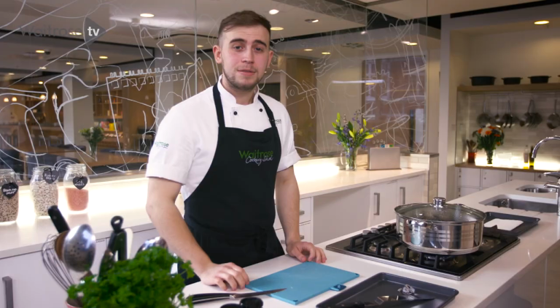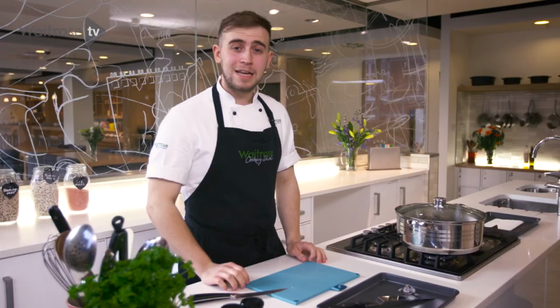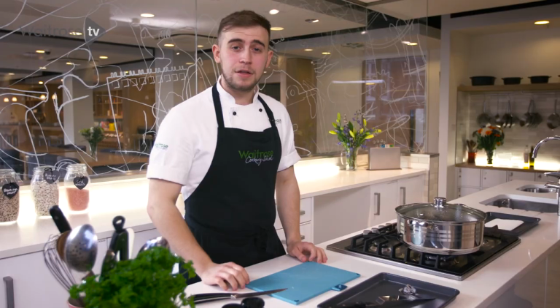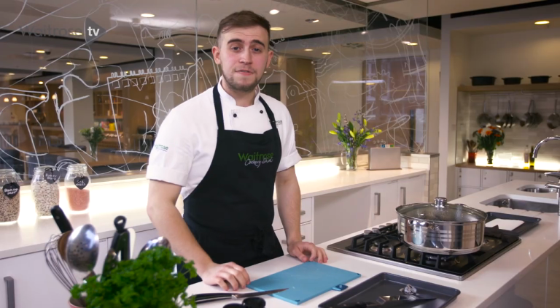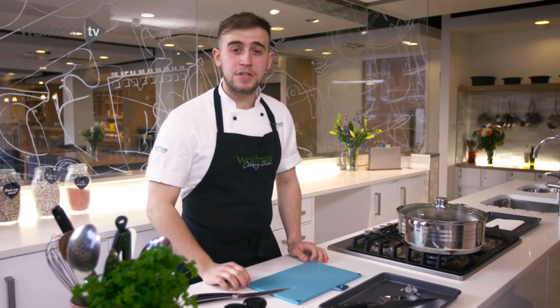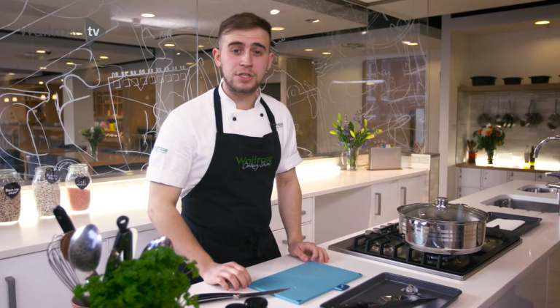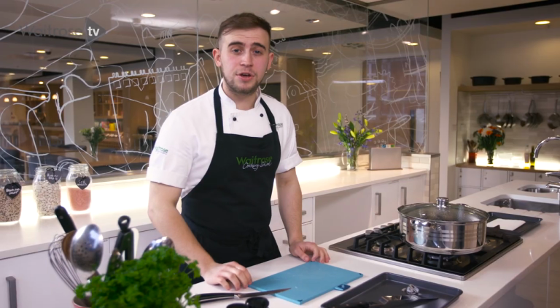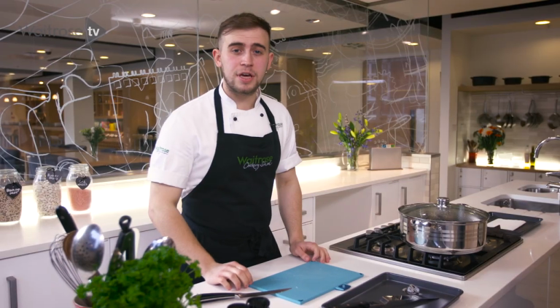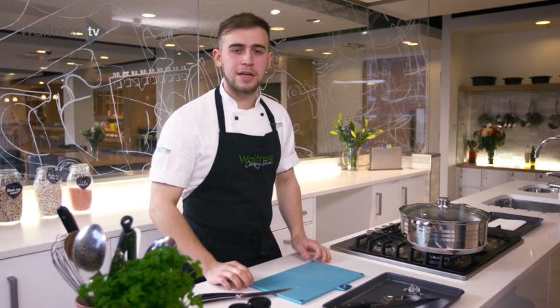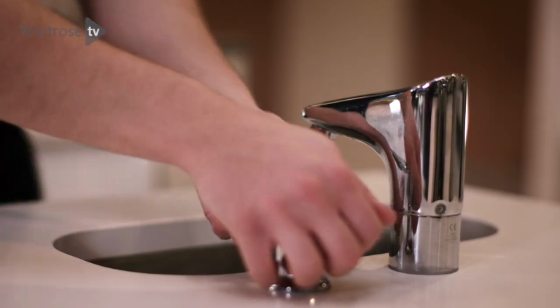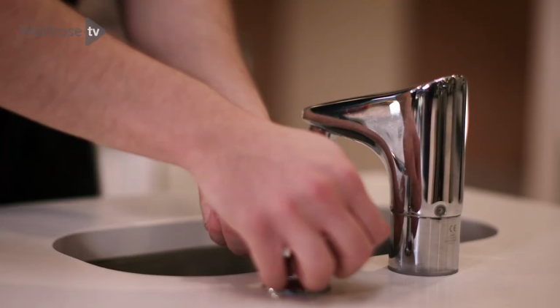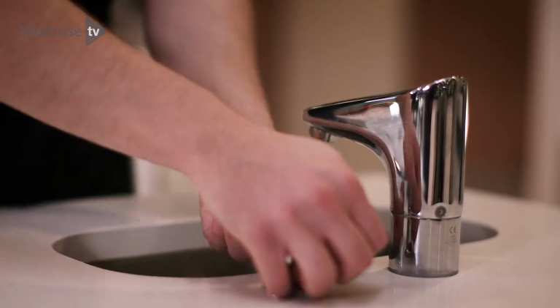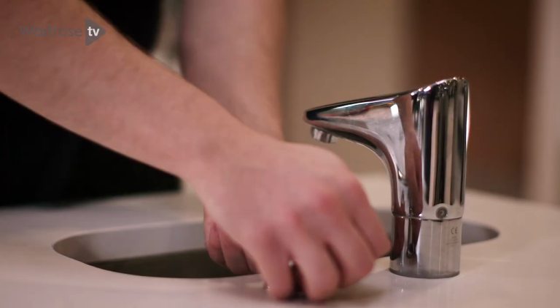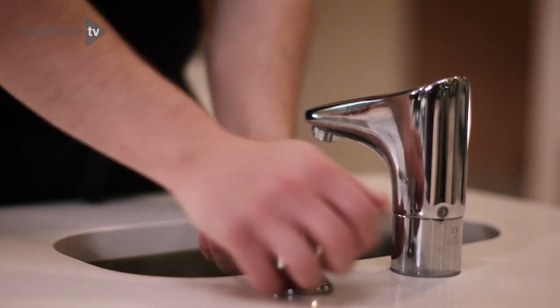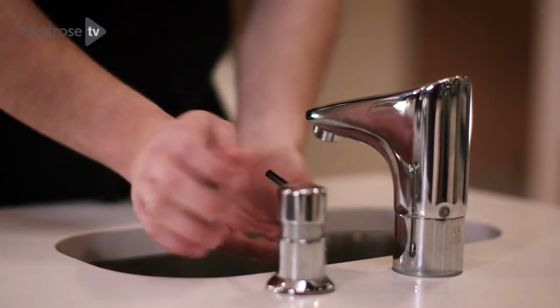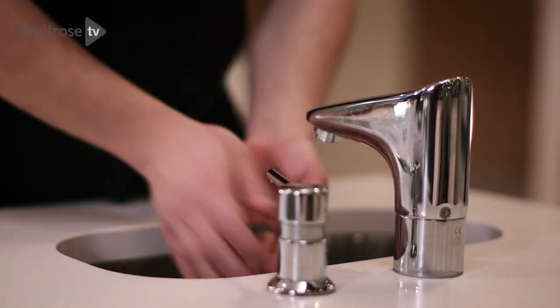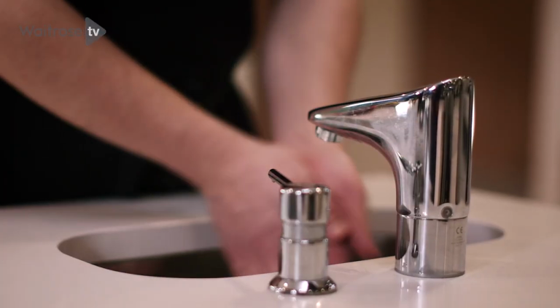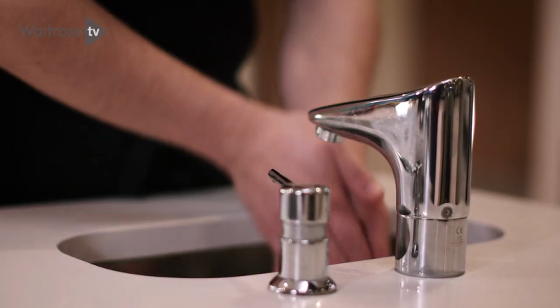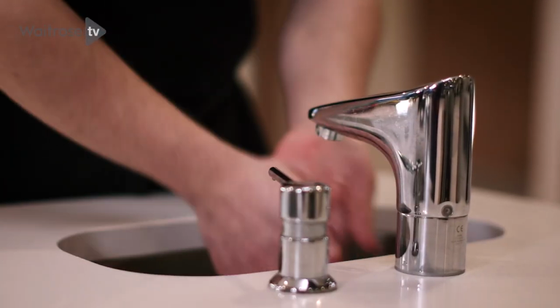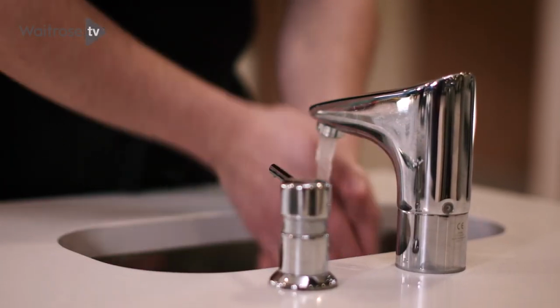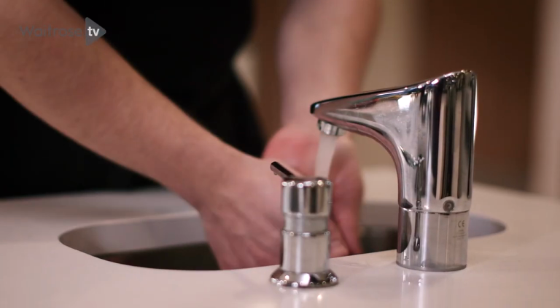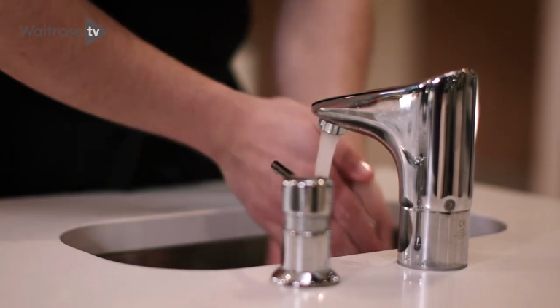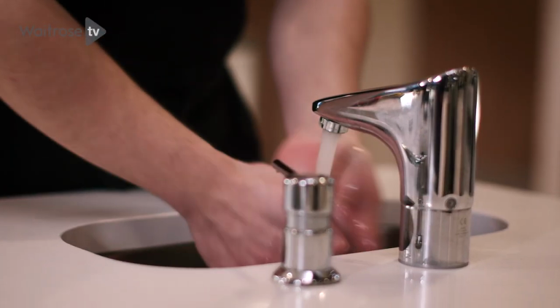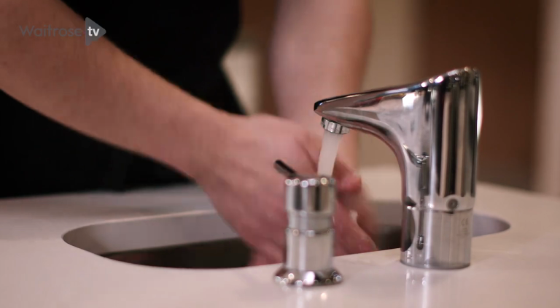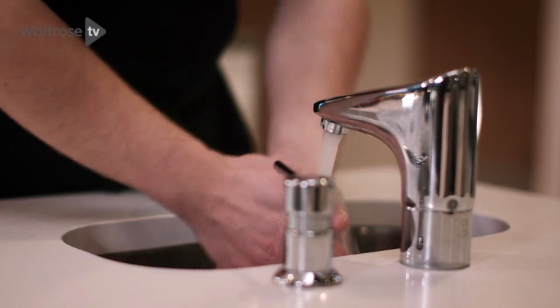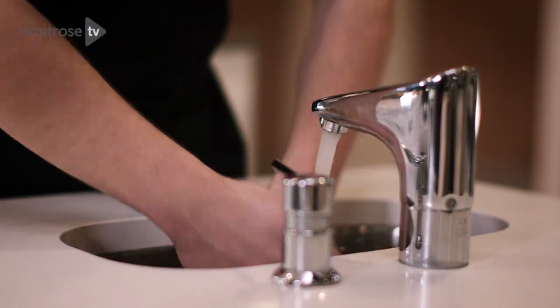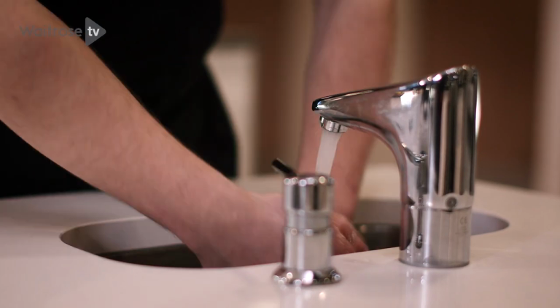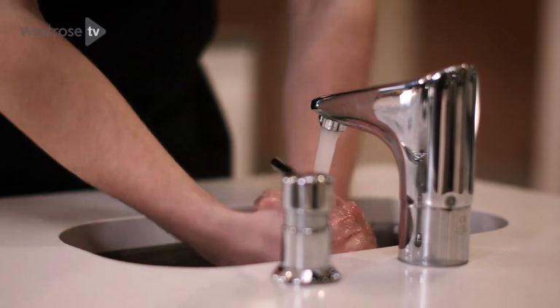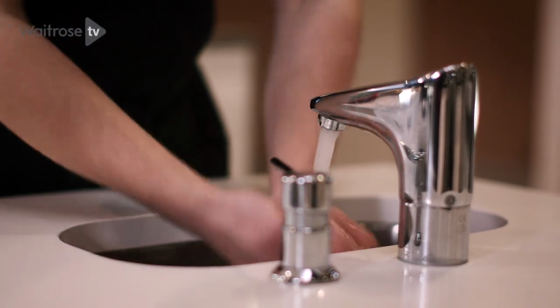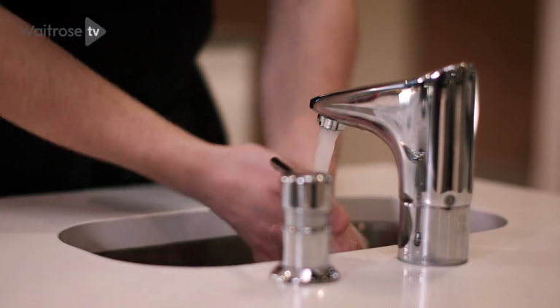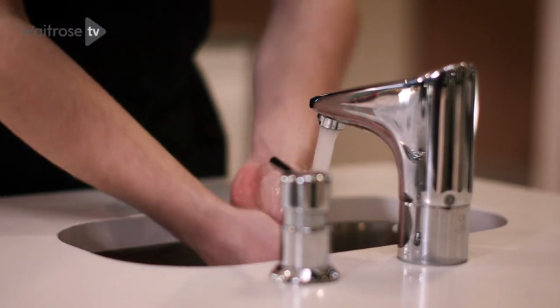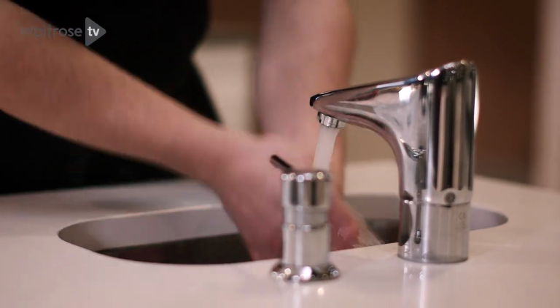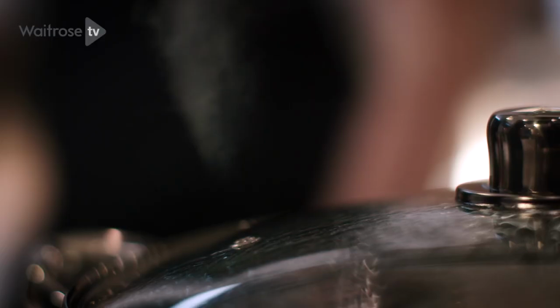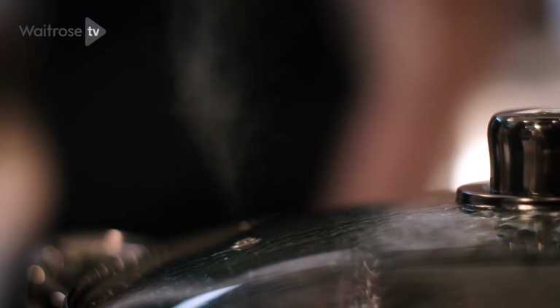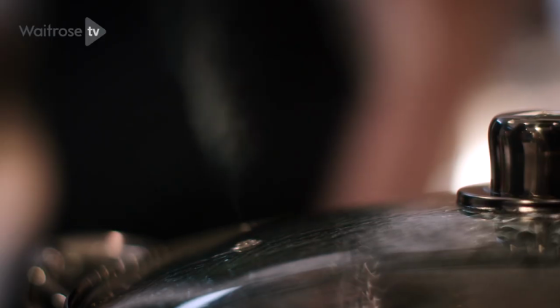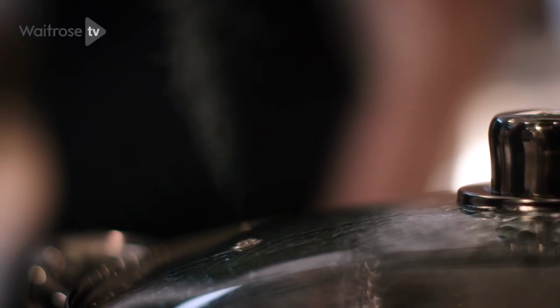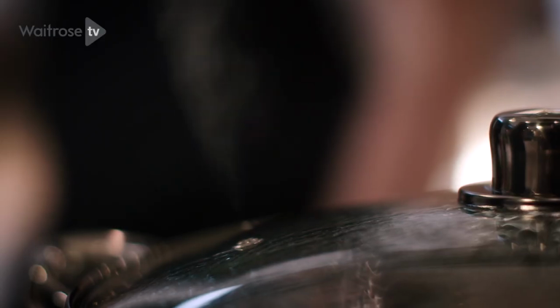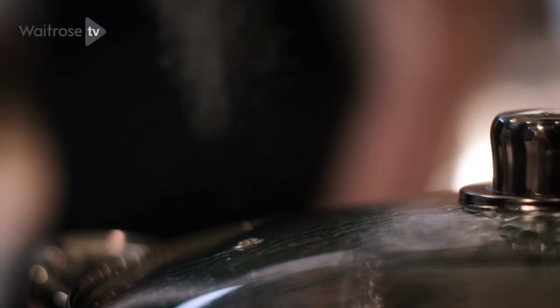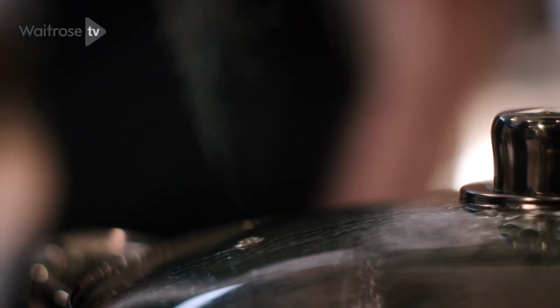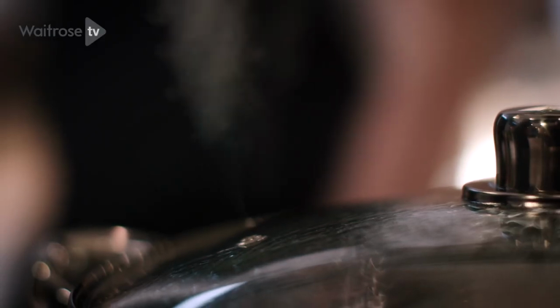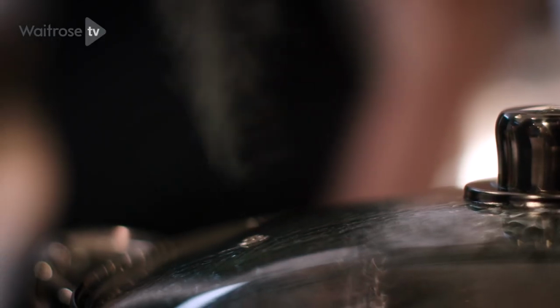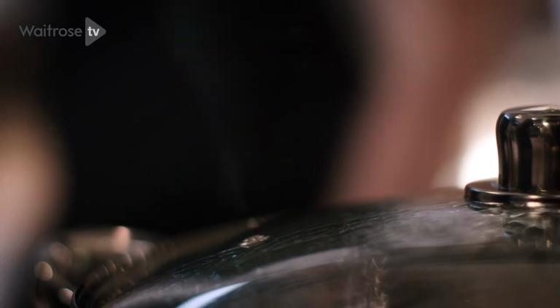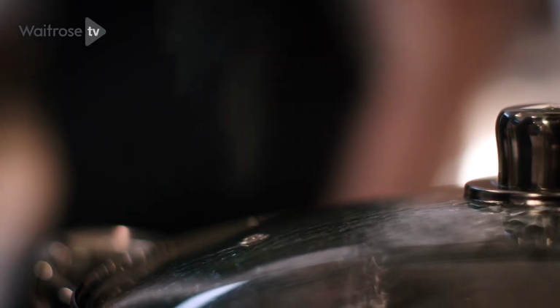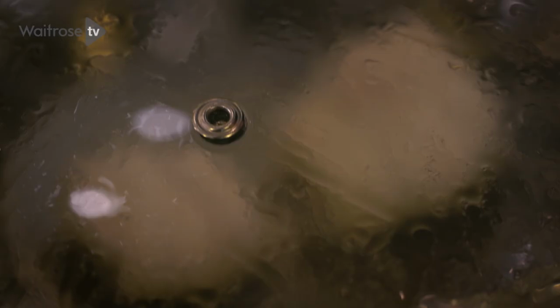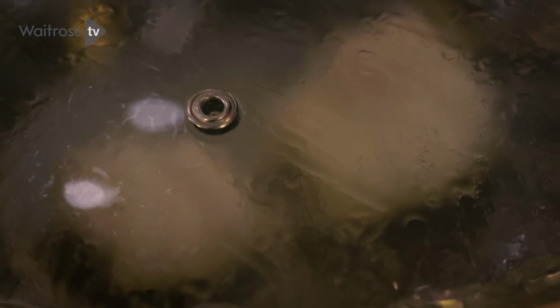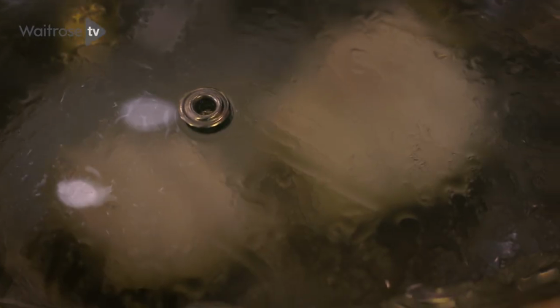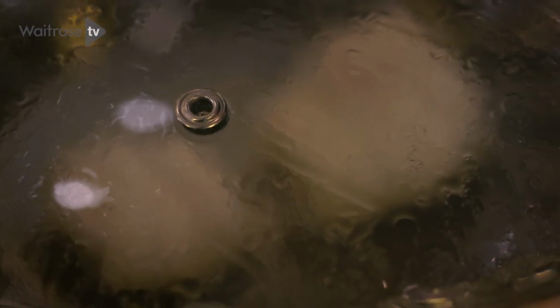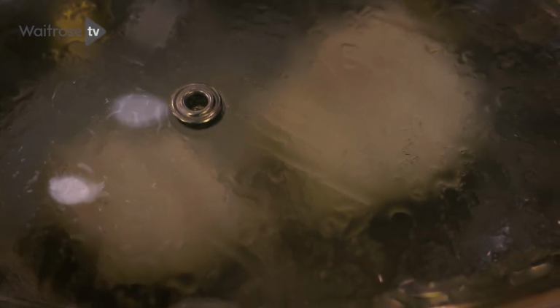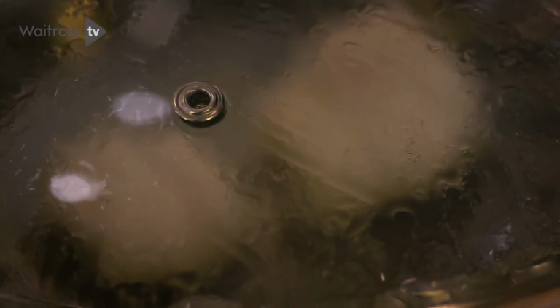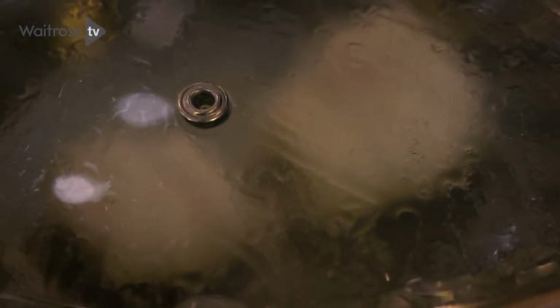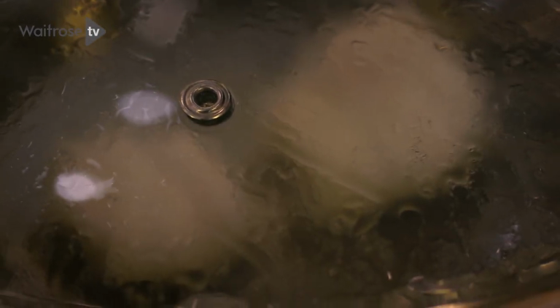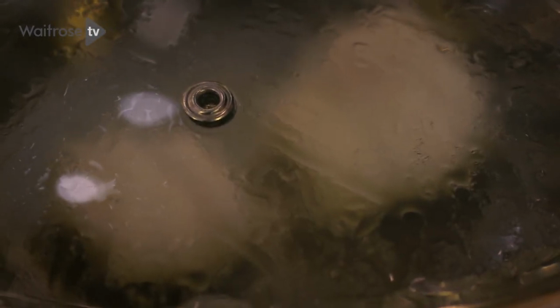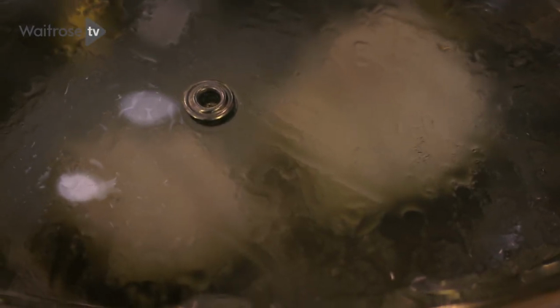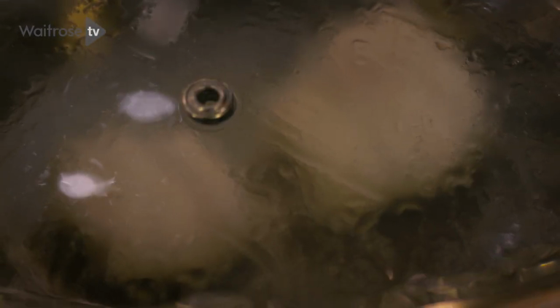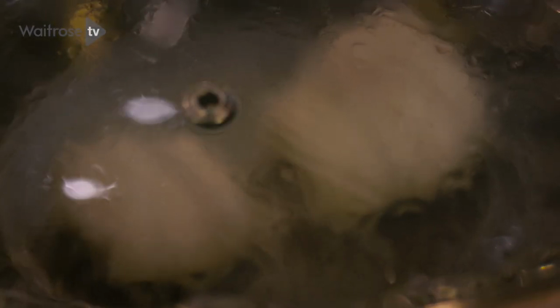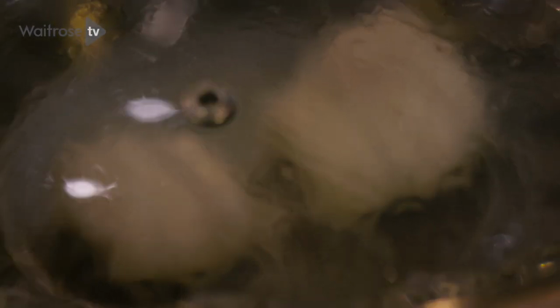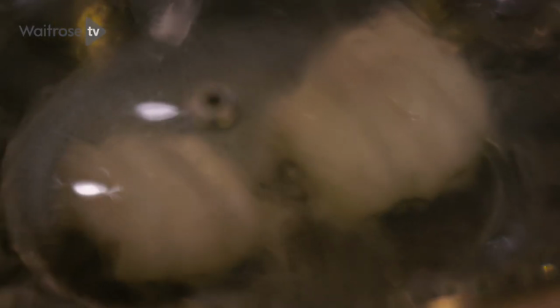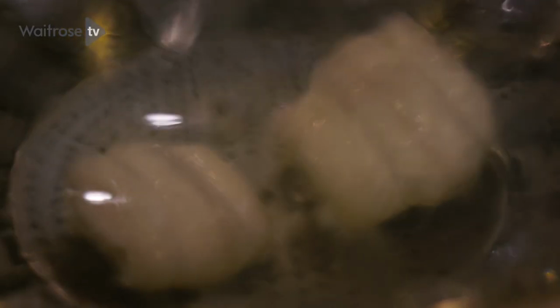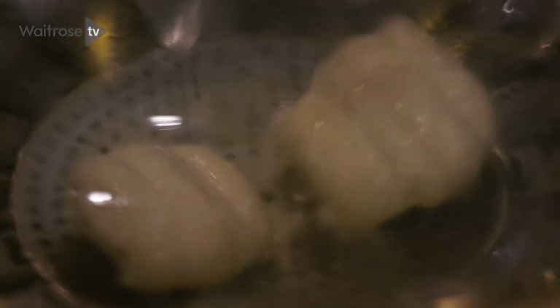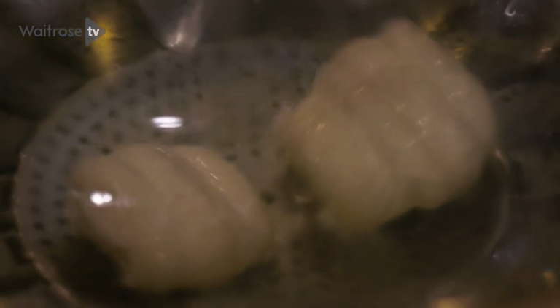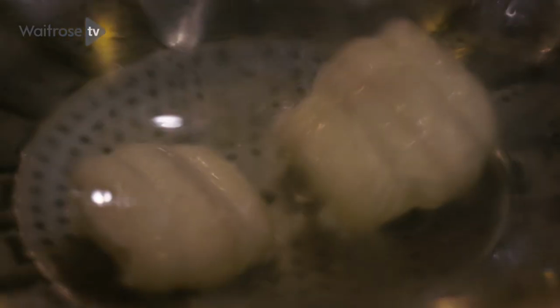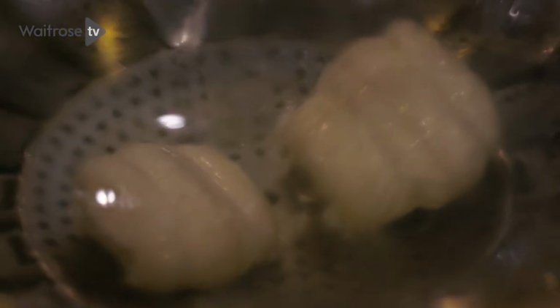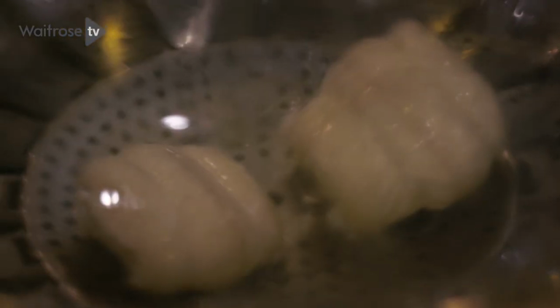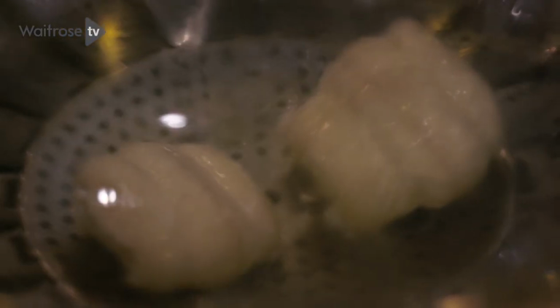Now that the fish is cooking I'm going to wash my hands ready to take it out of the pan. Steaming is a great method of cooking fish — it's quick and it's healthy.